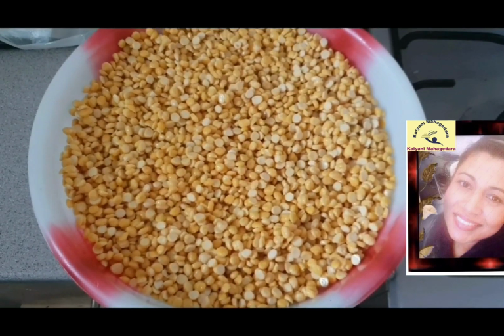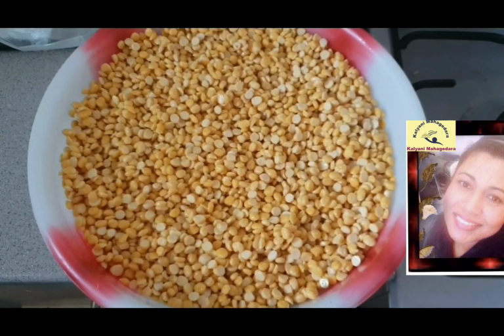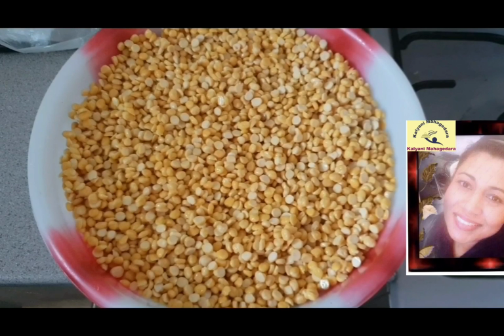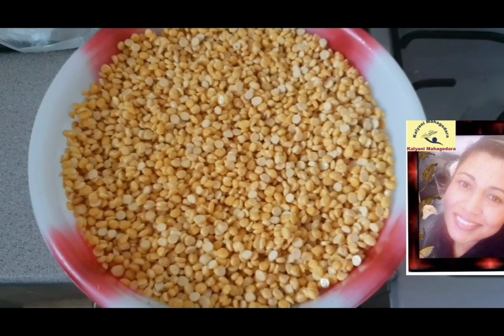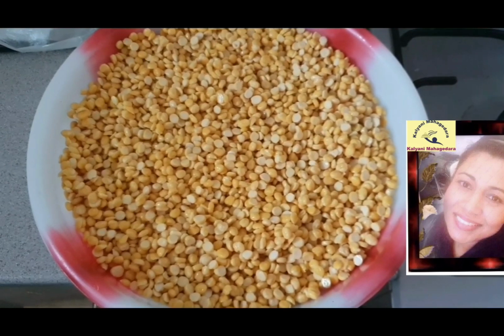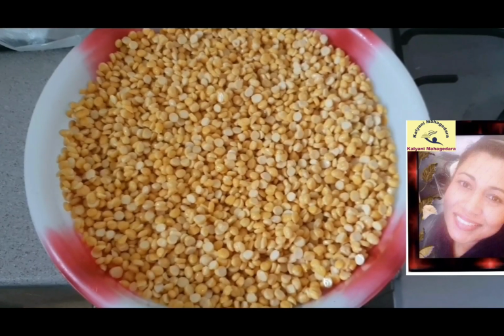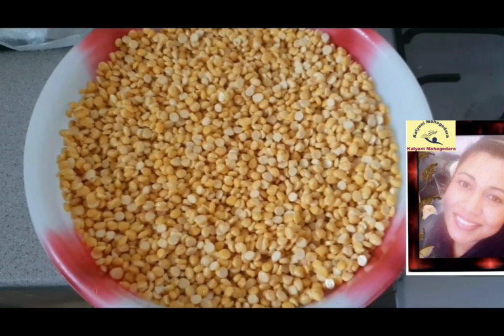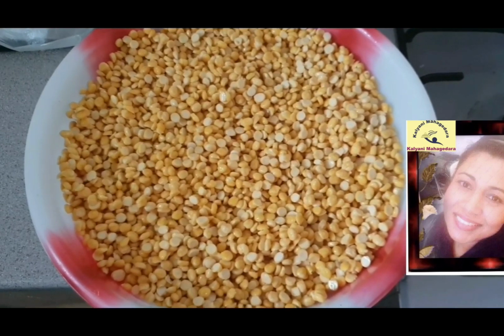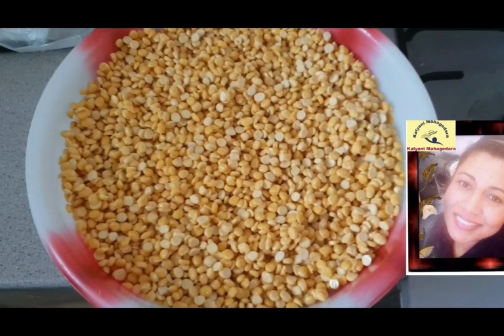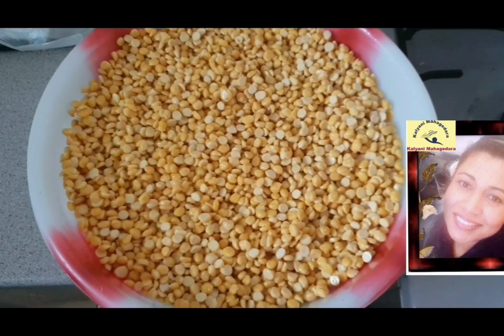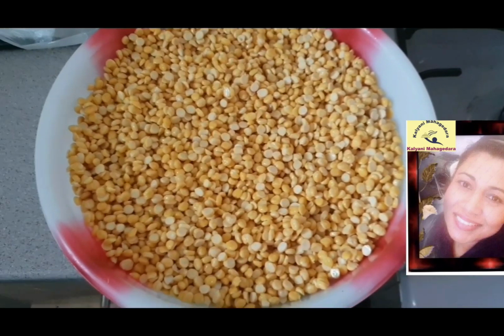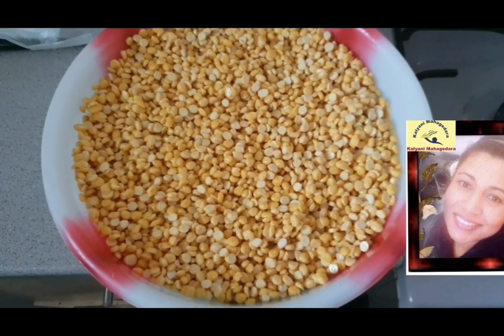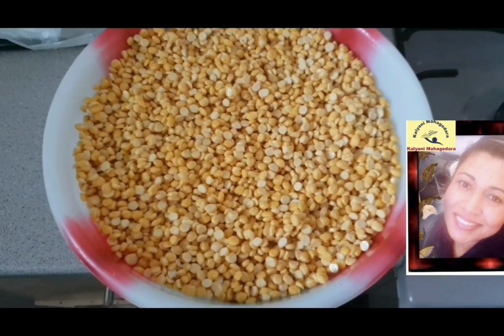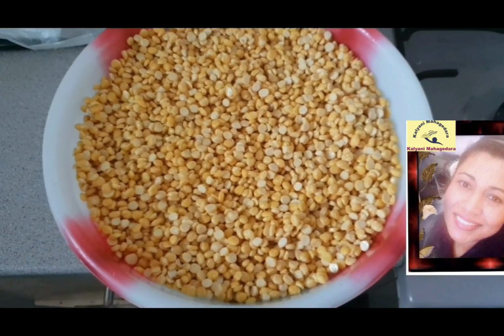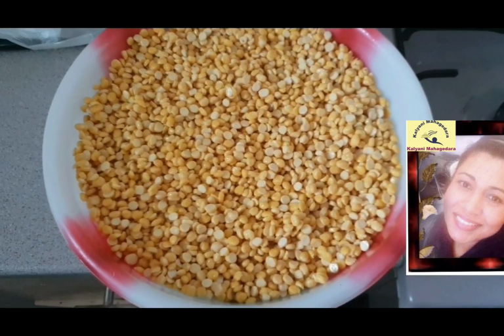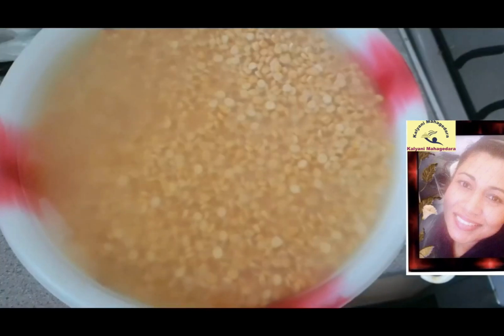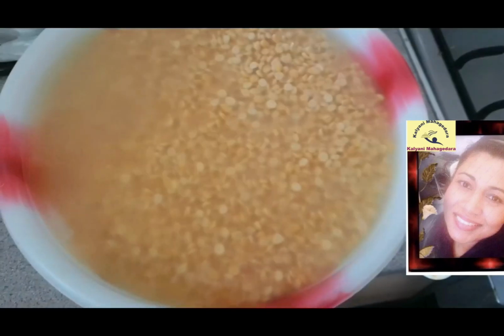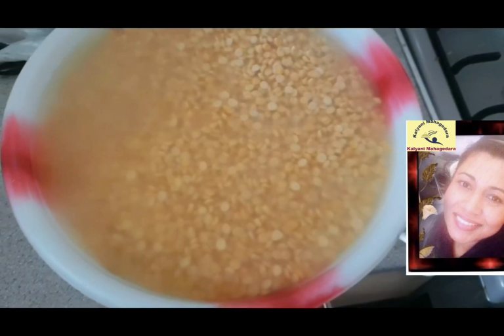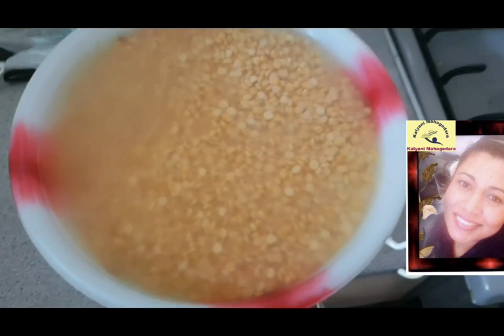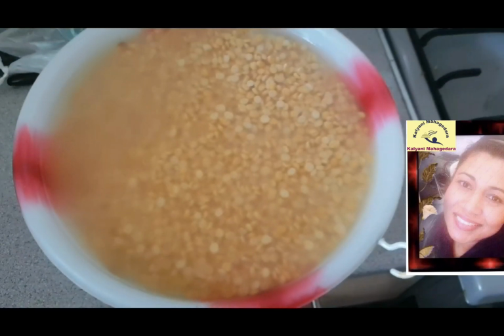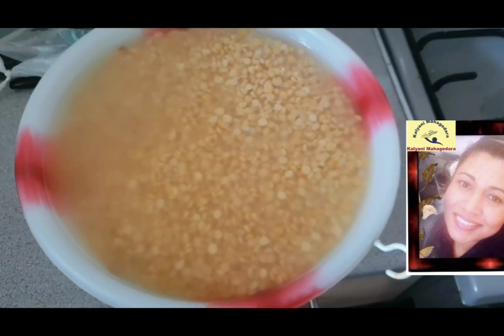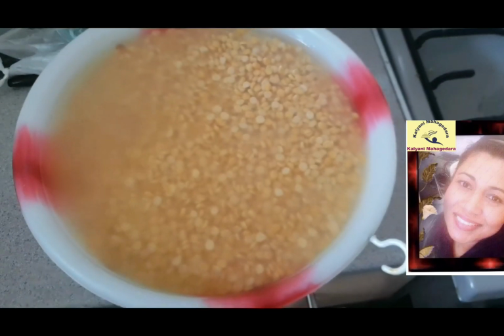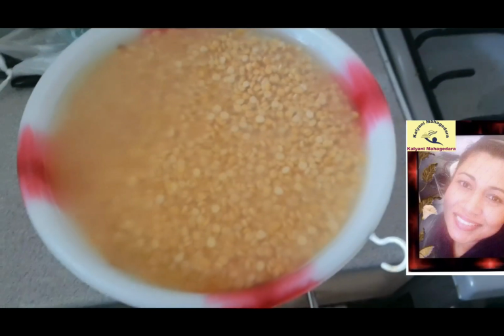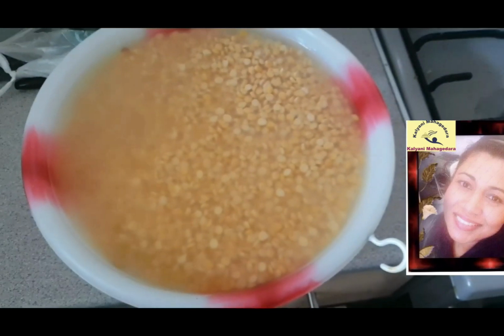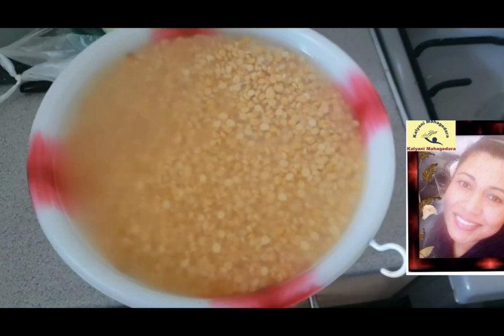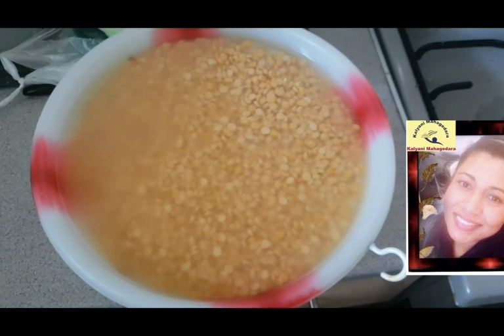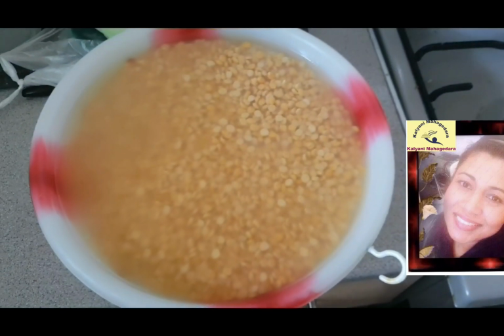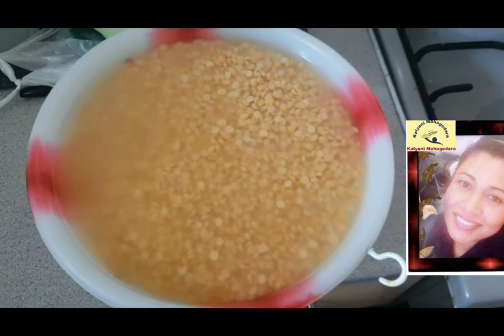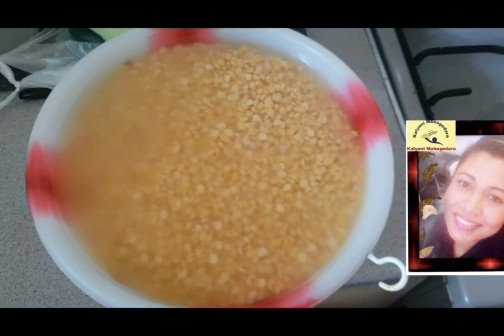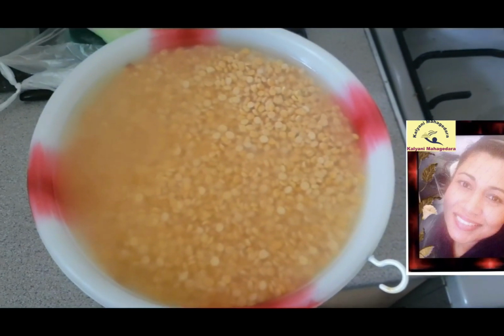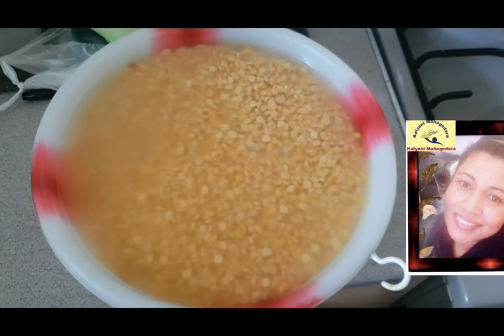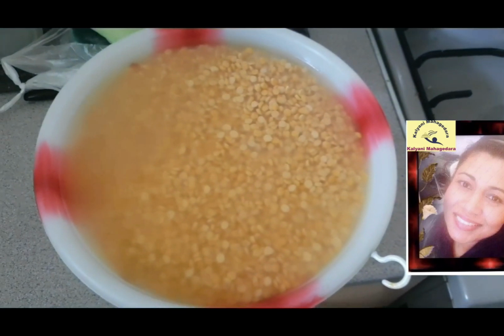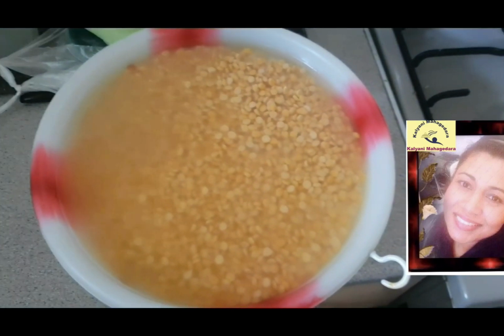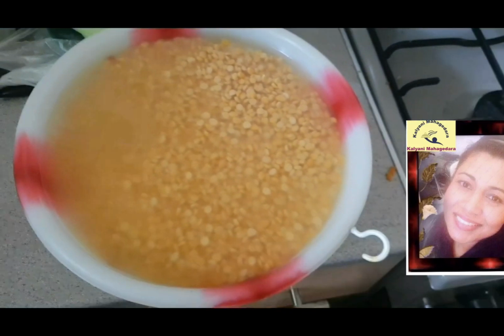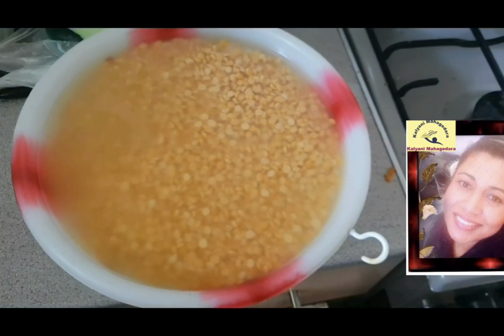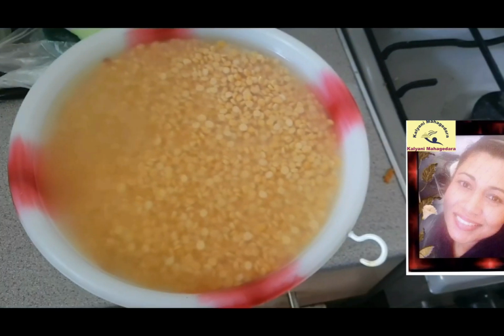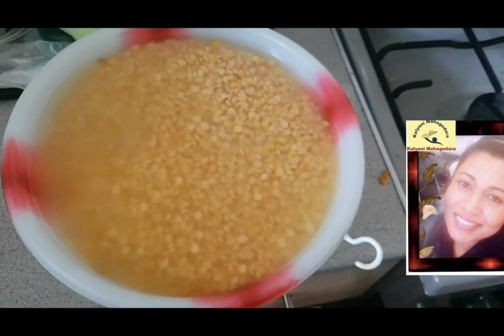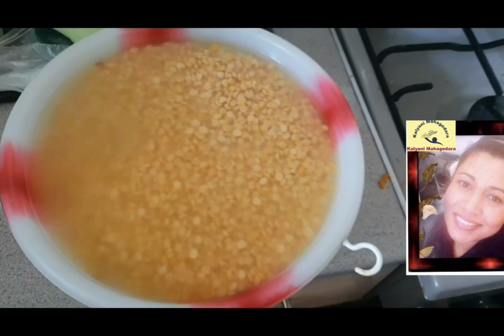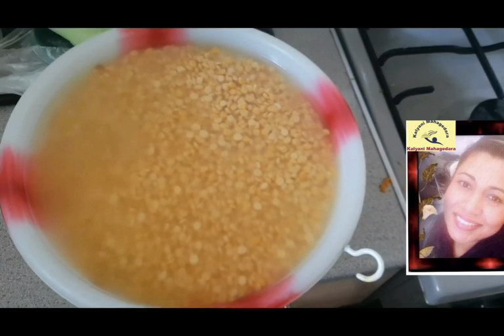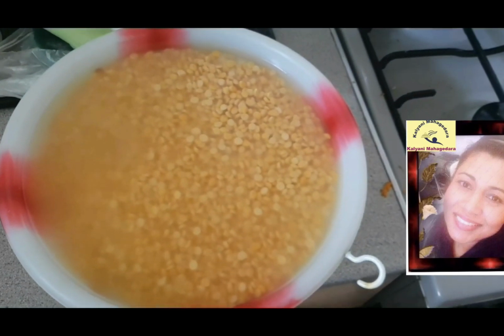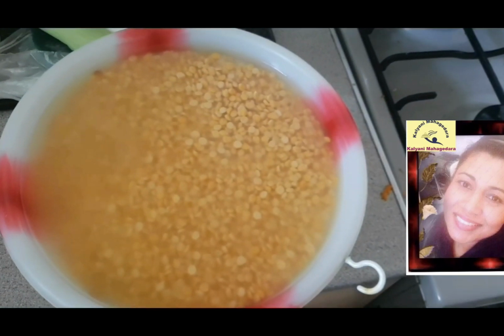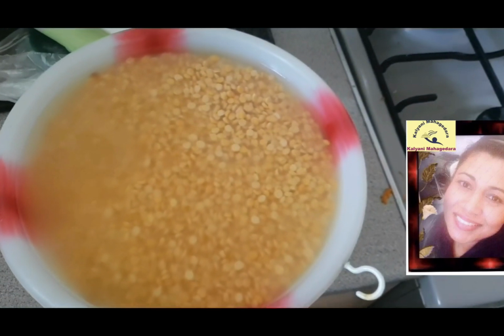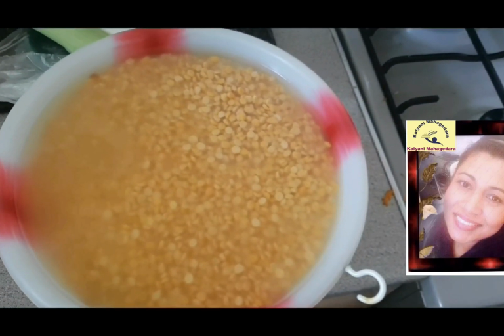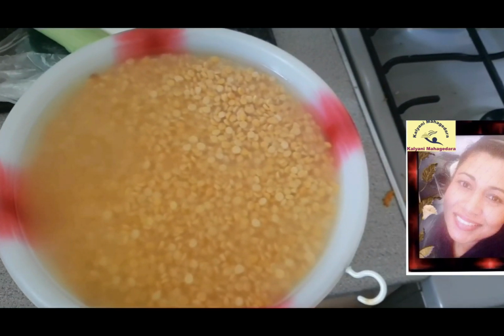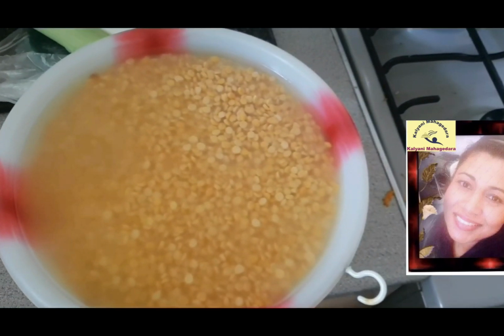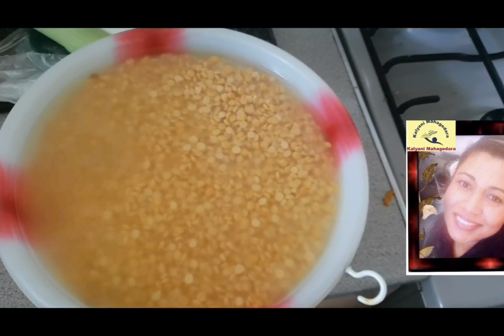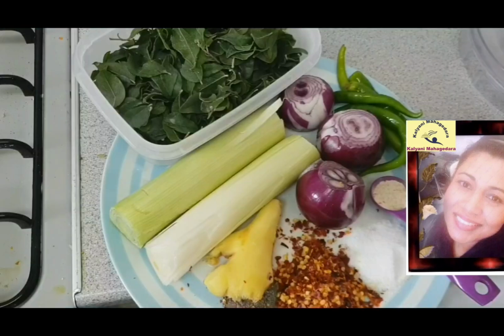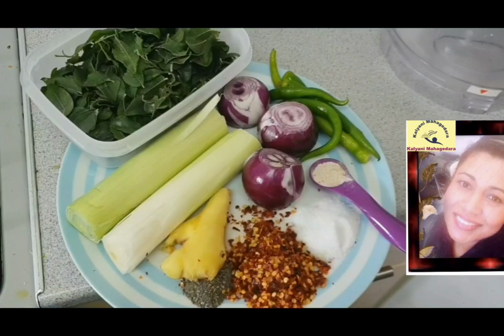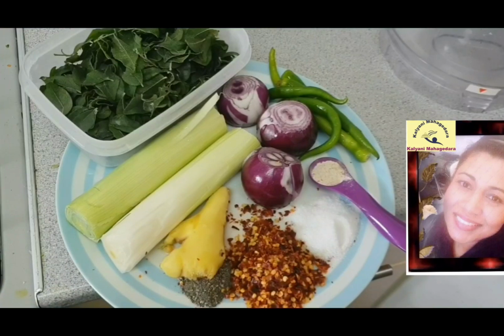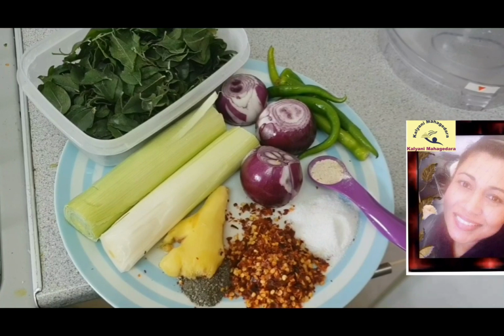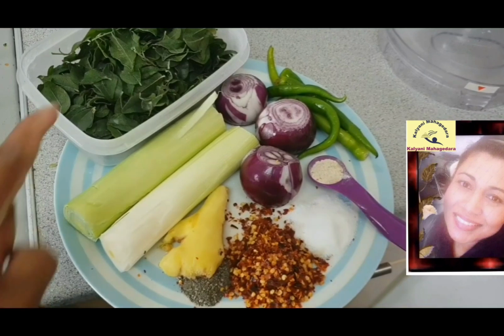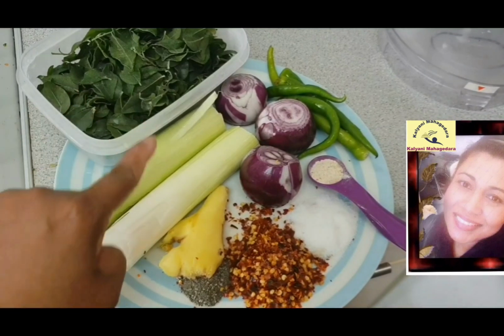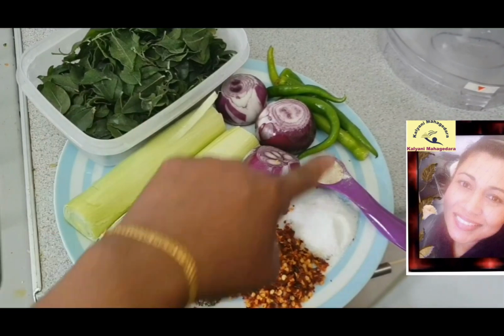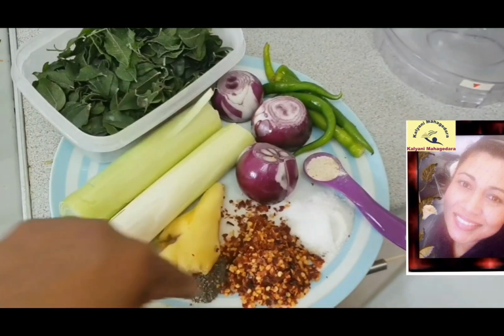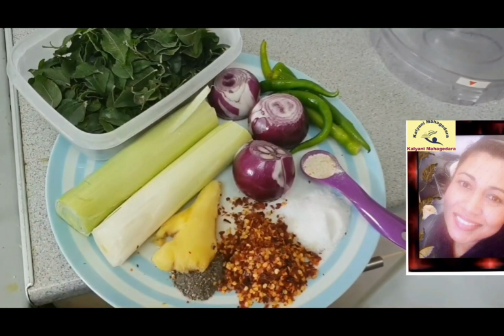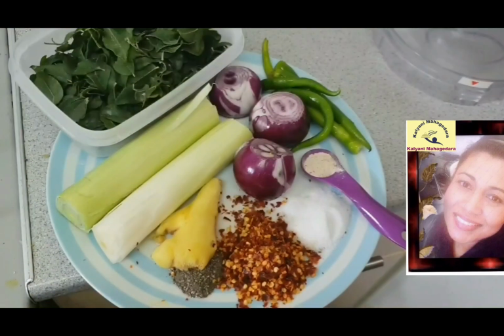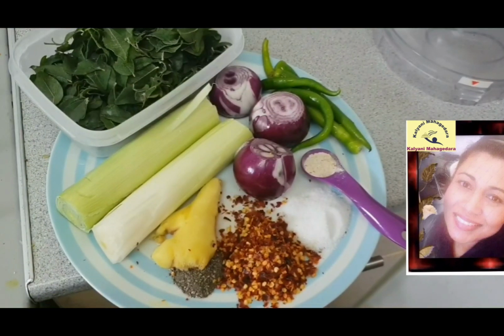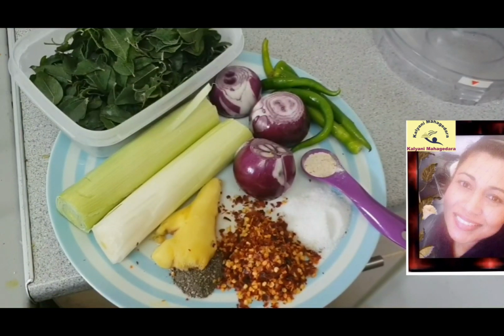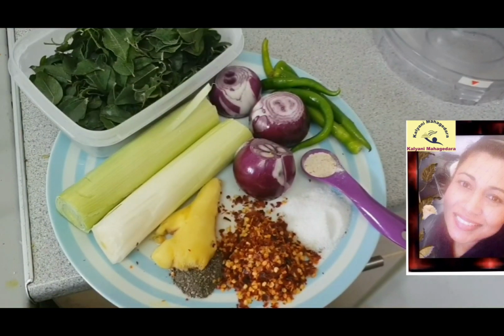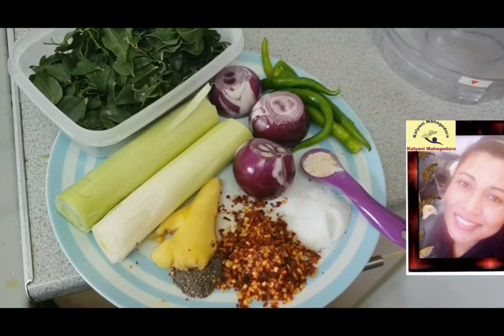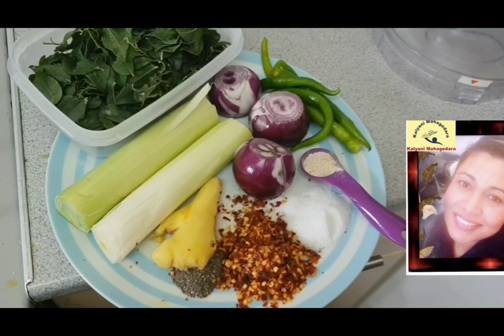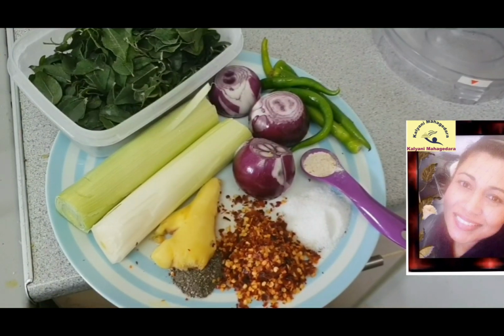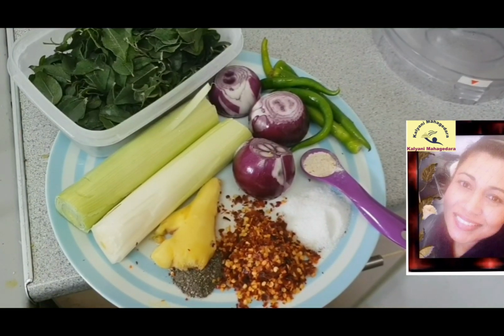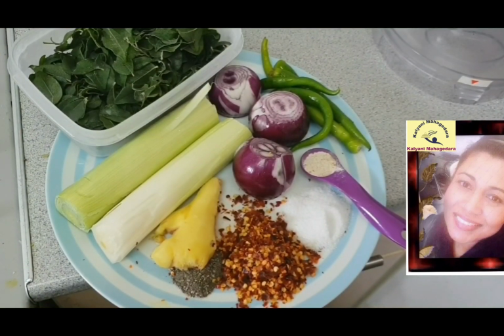Hi everyone, welcome to Kalyani Mahakudra cooking channel. Today I am going to show you how to make a chana dal vada.